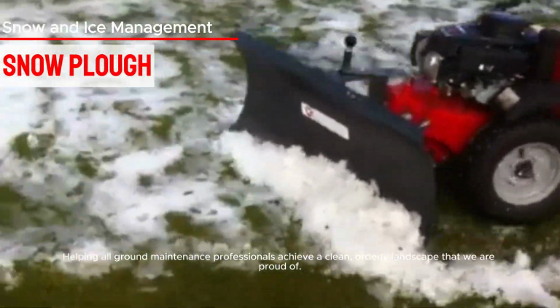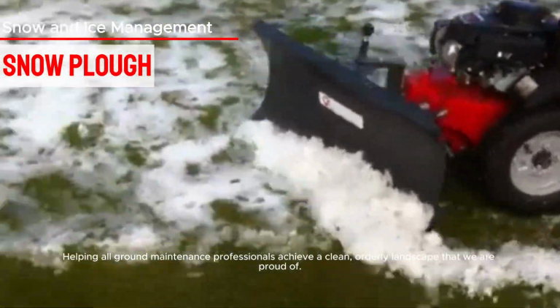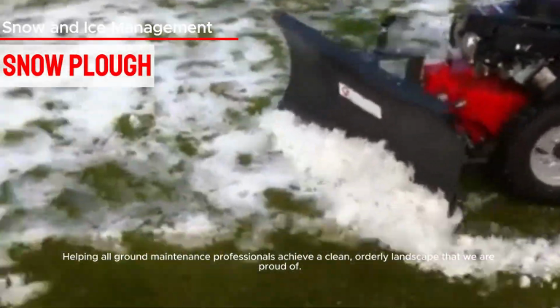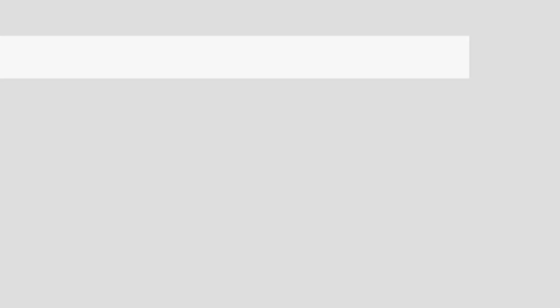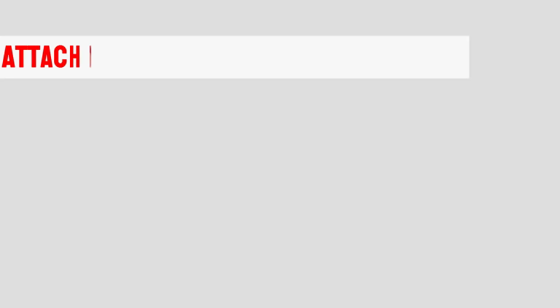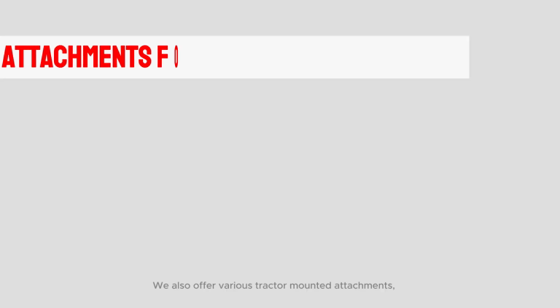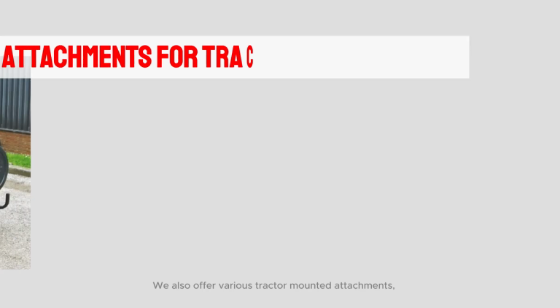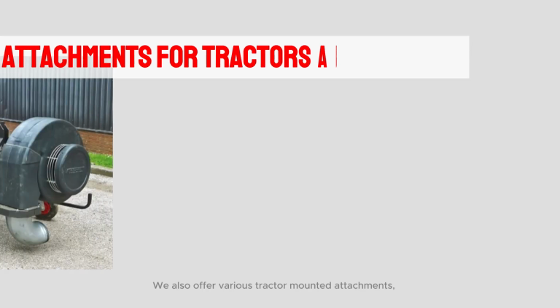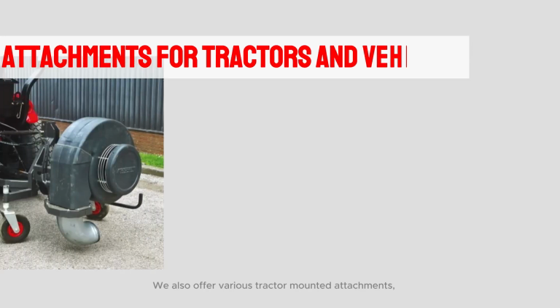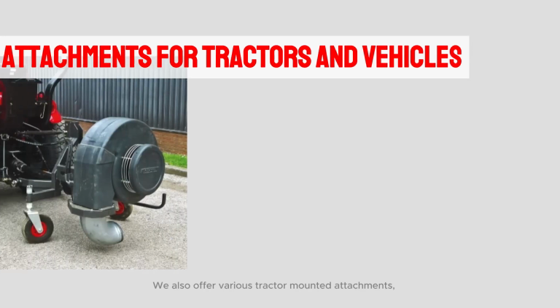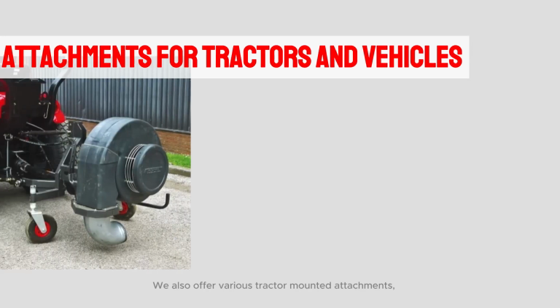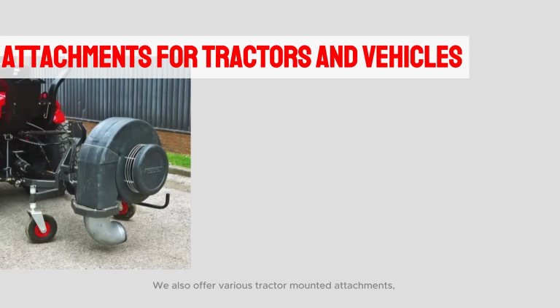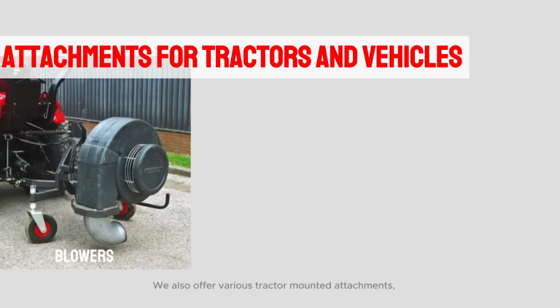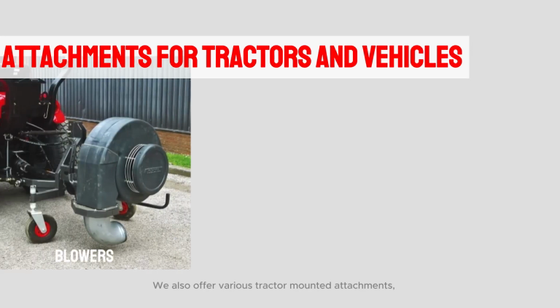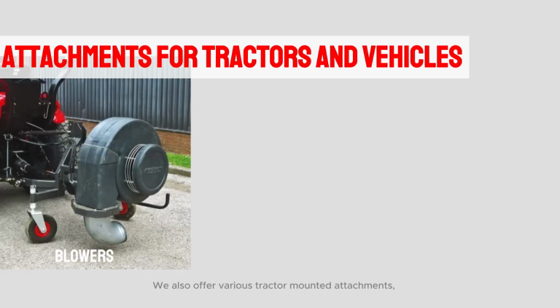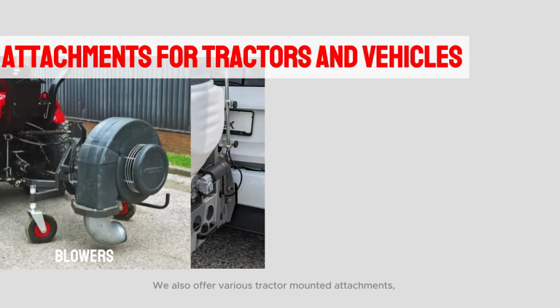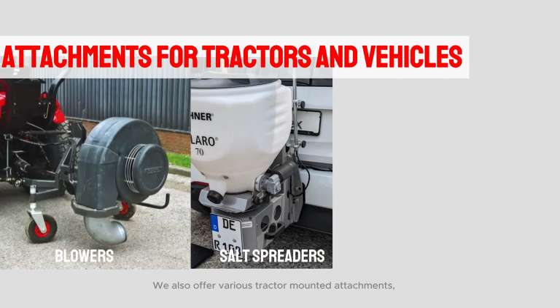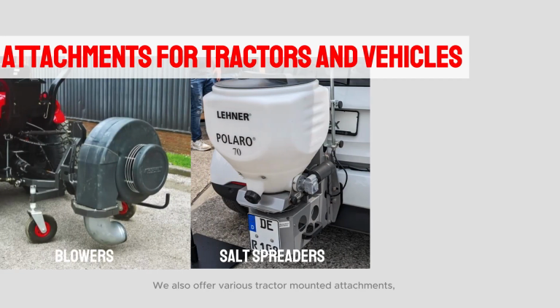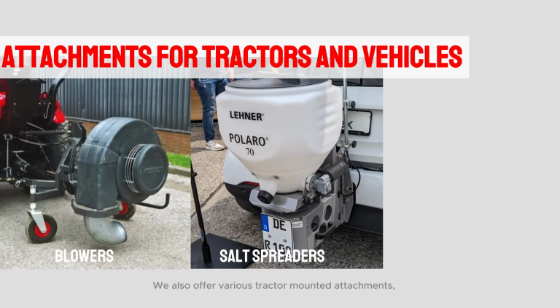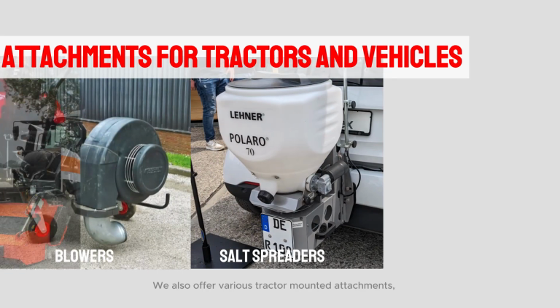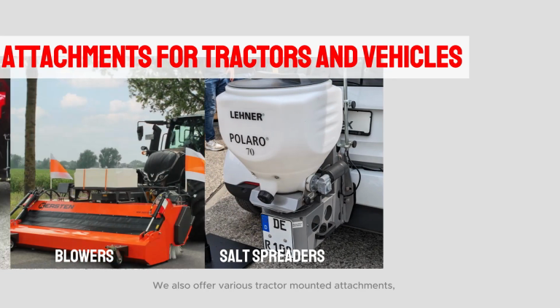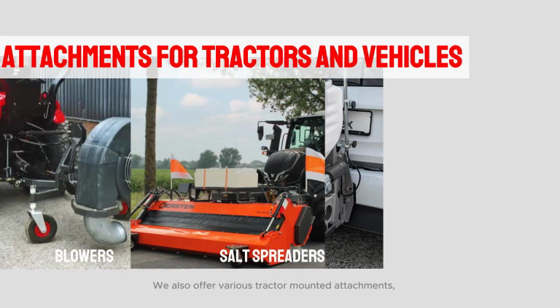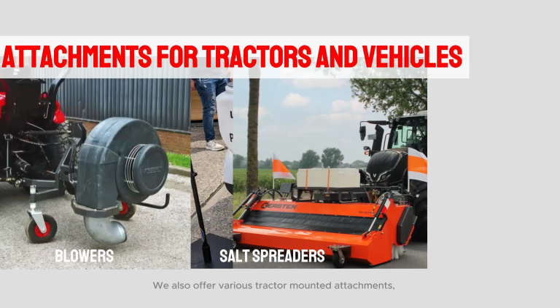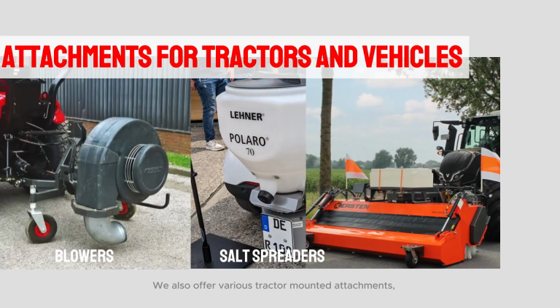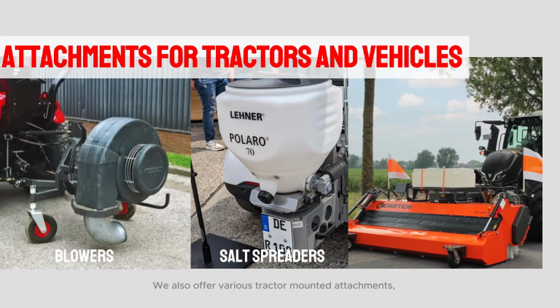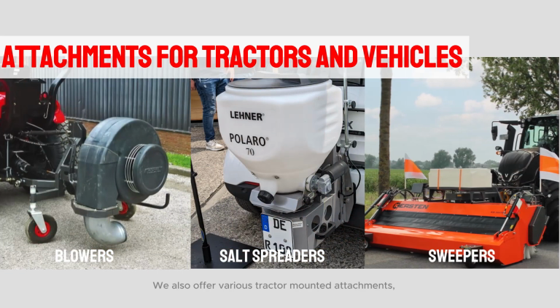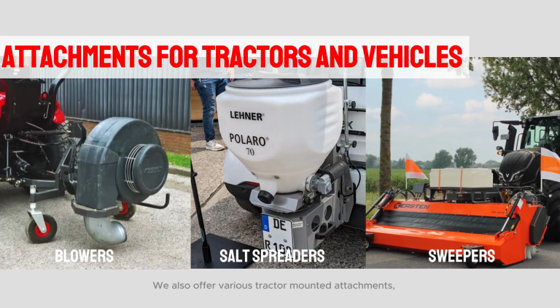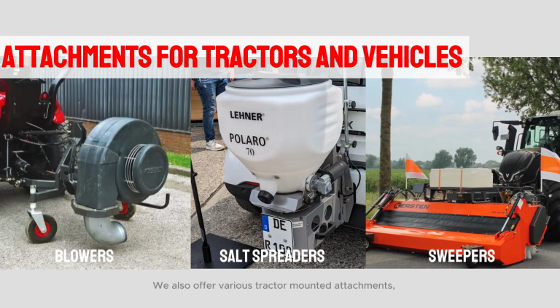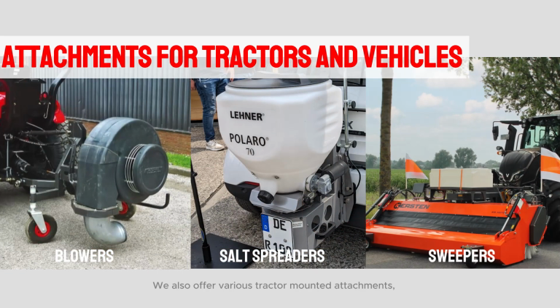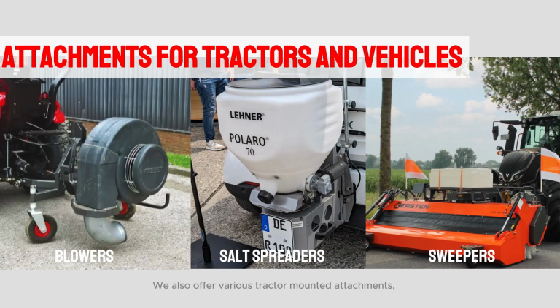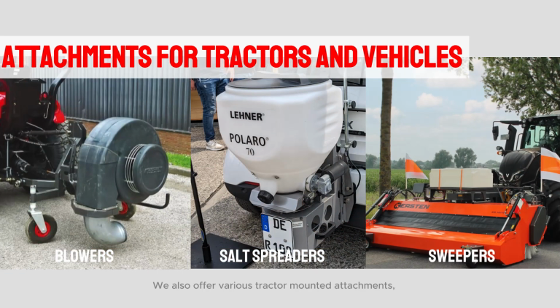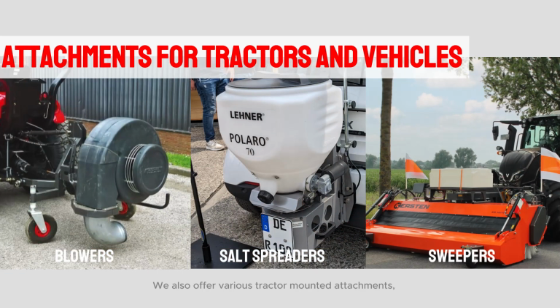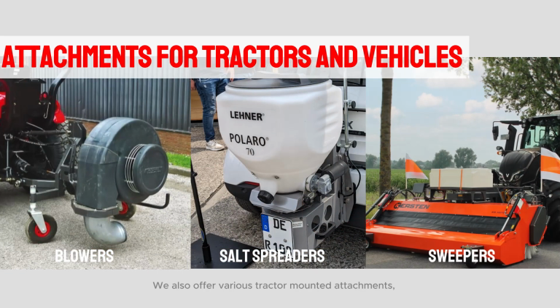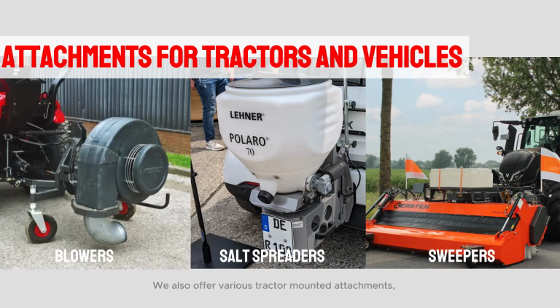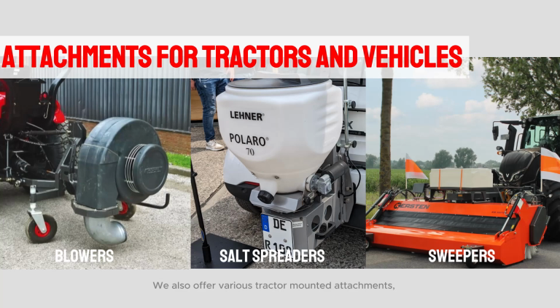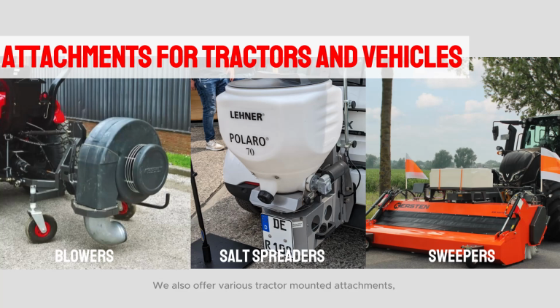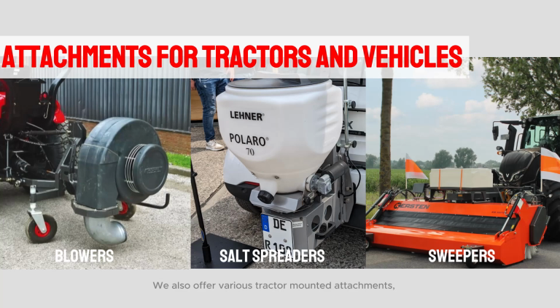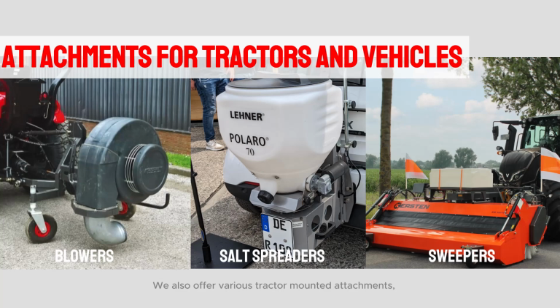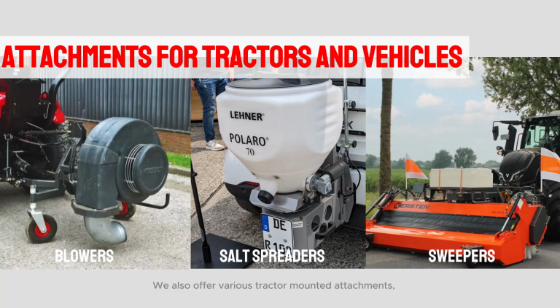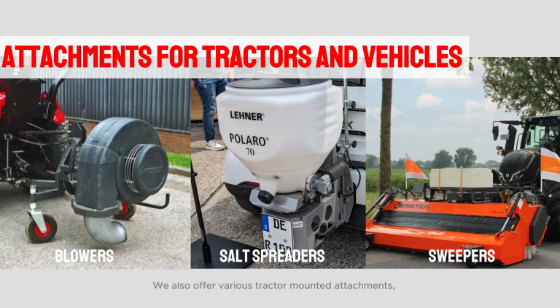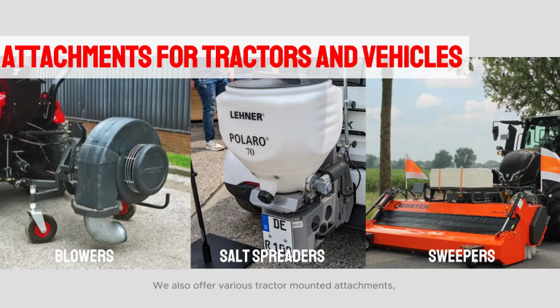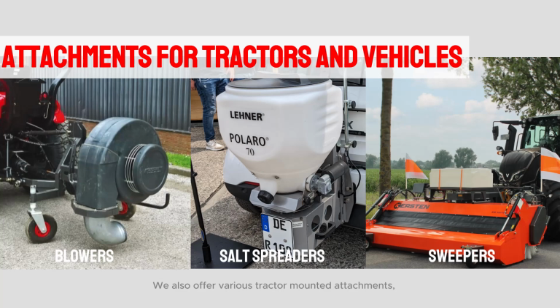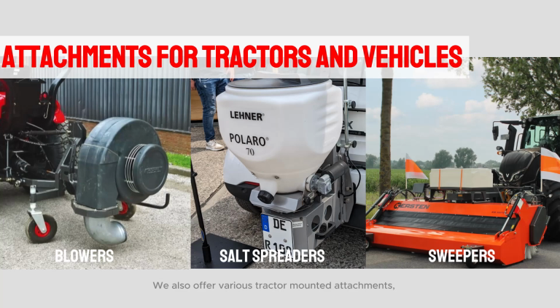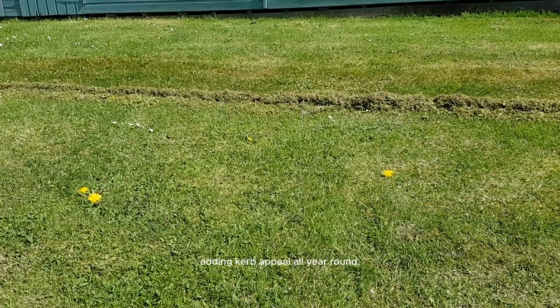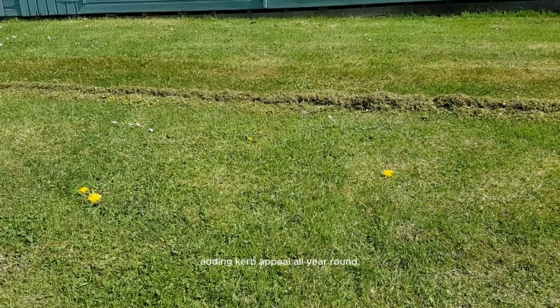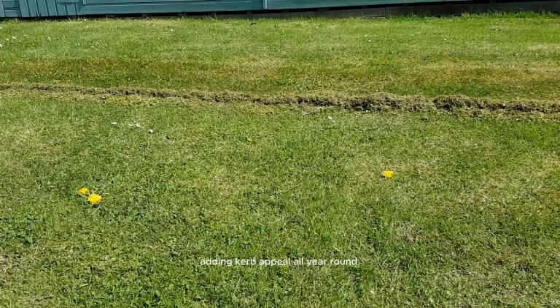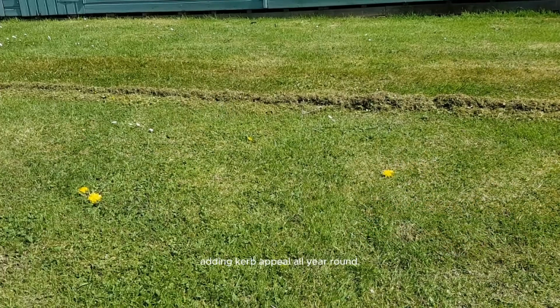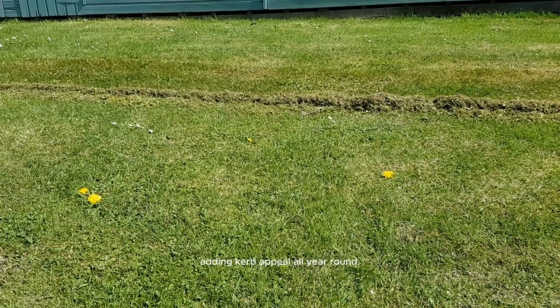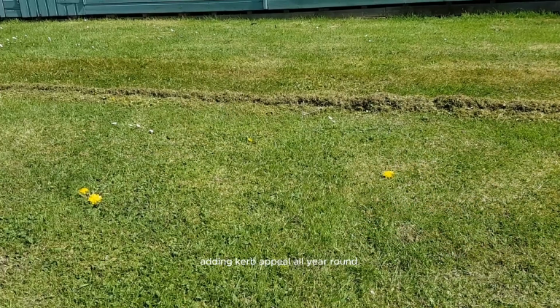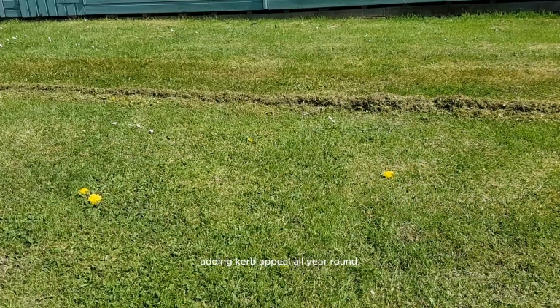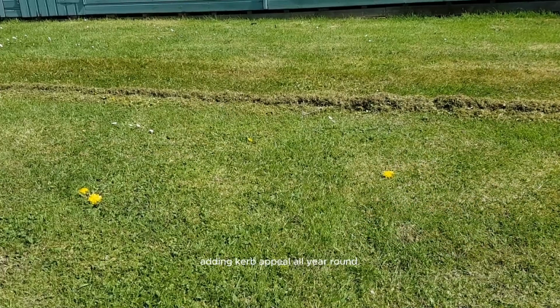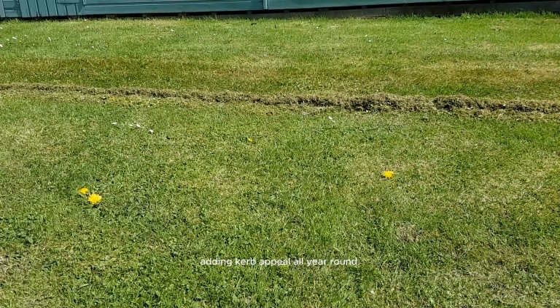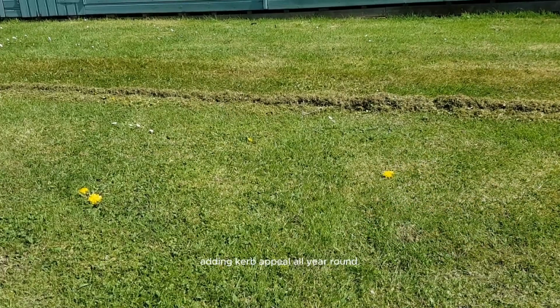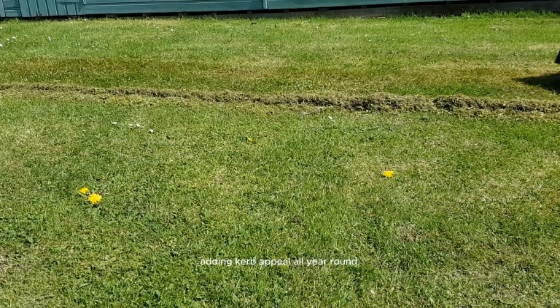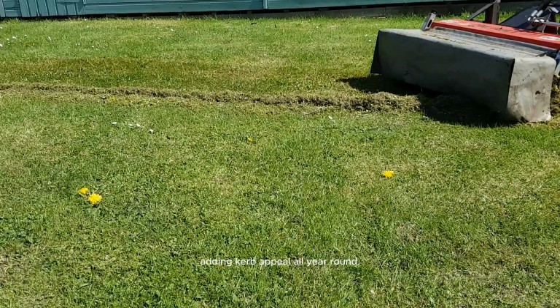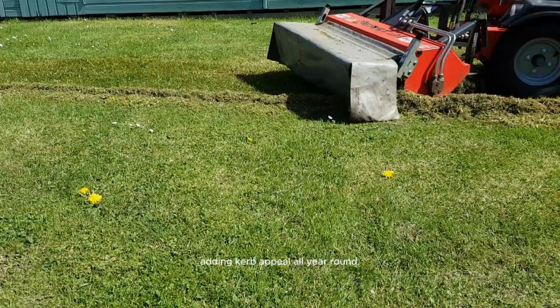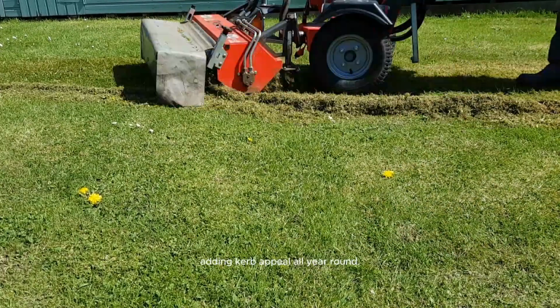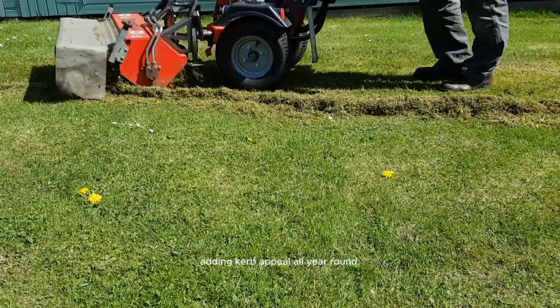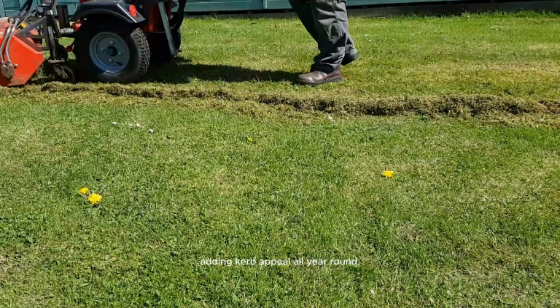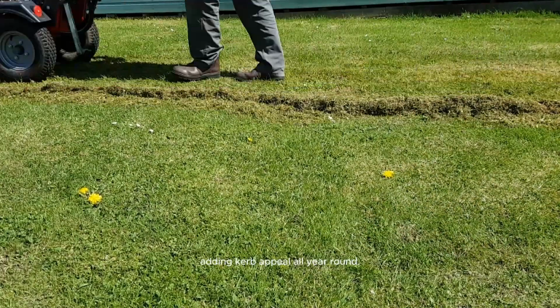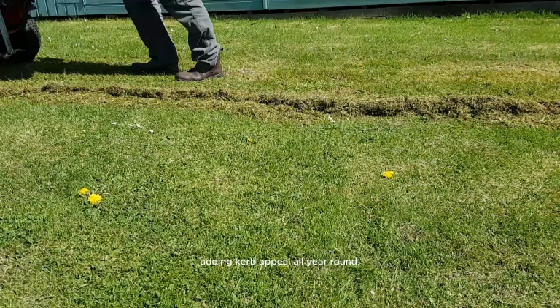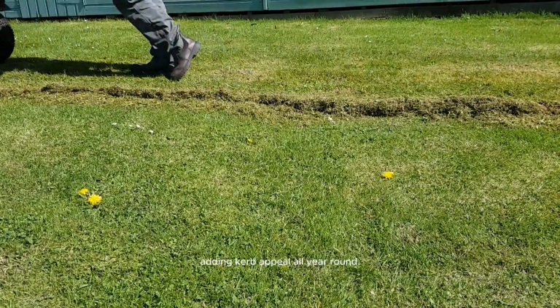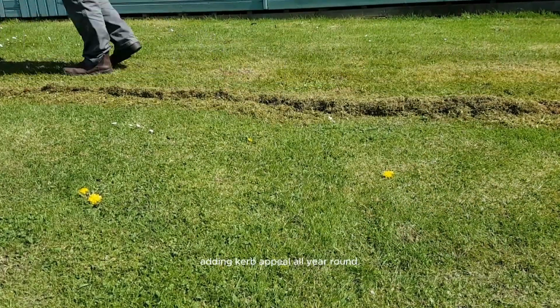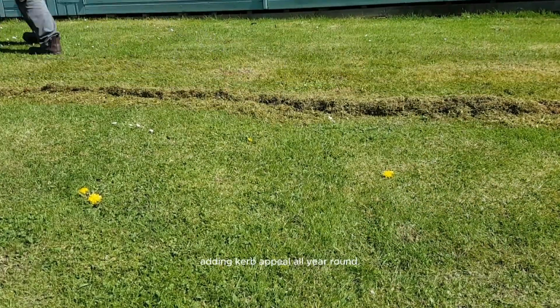We also offer various tractor-mounted attachments, adding curb appeal all year round.